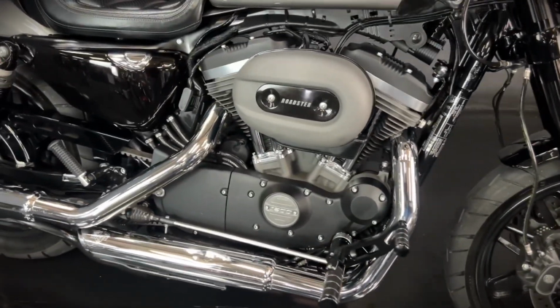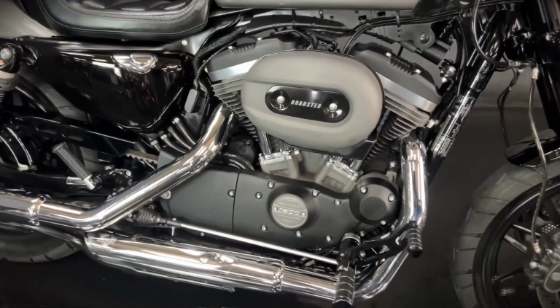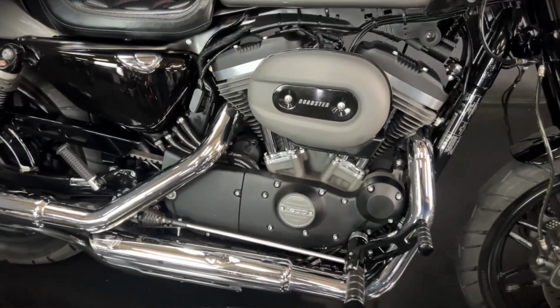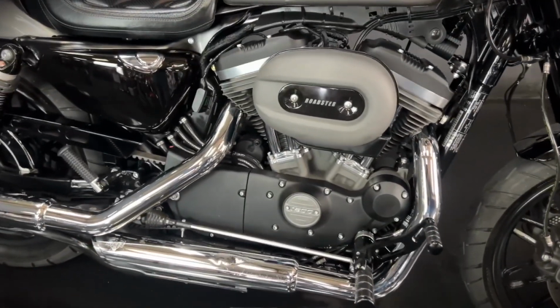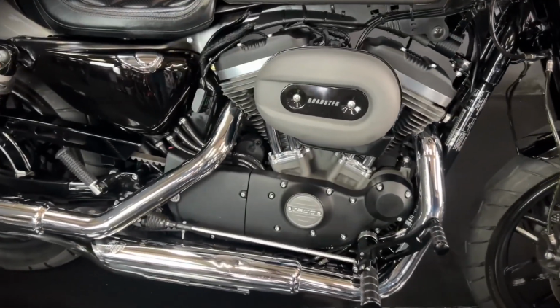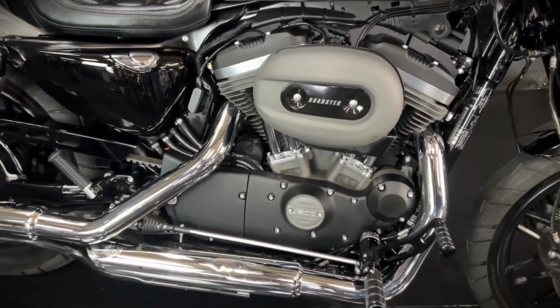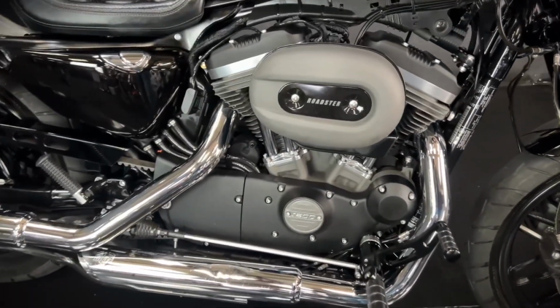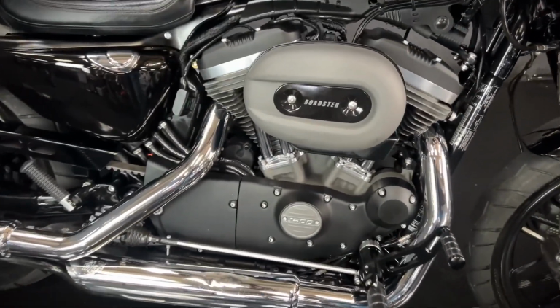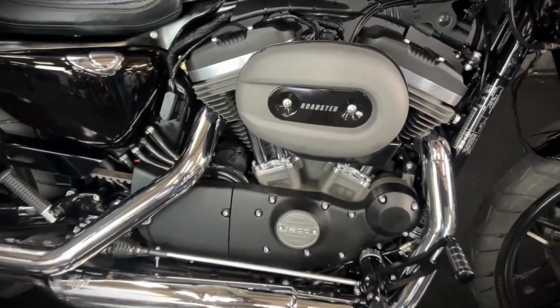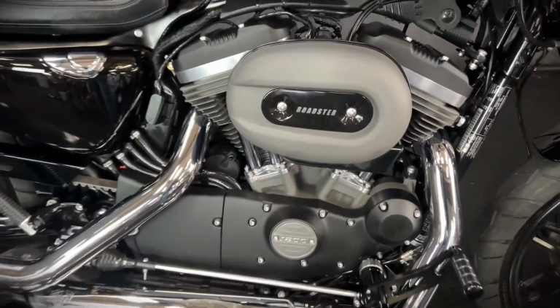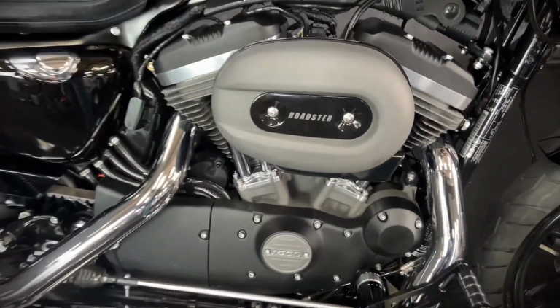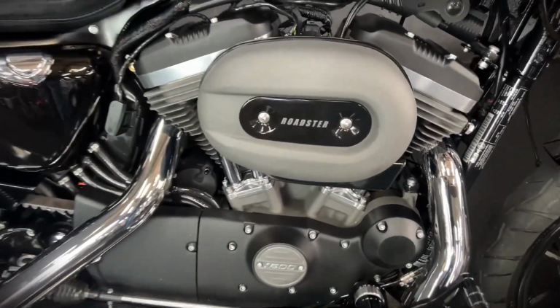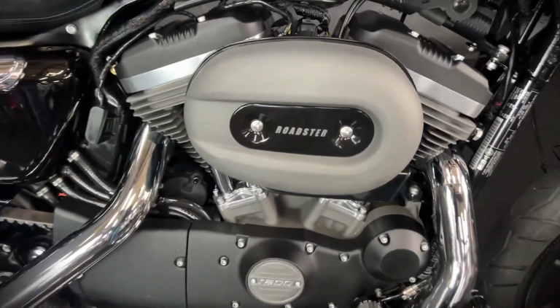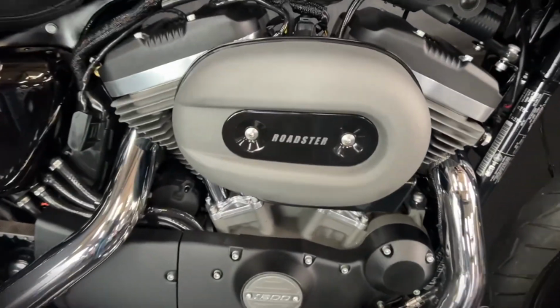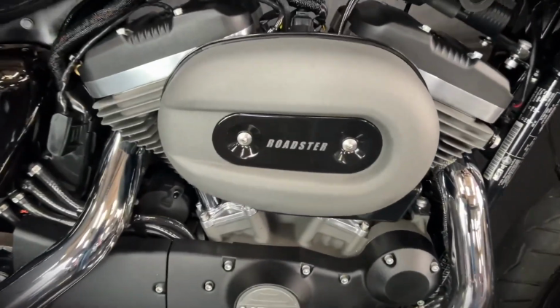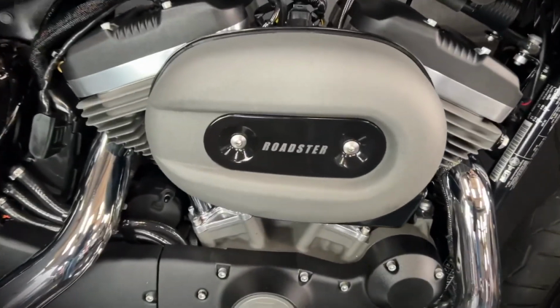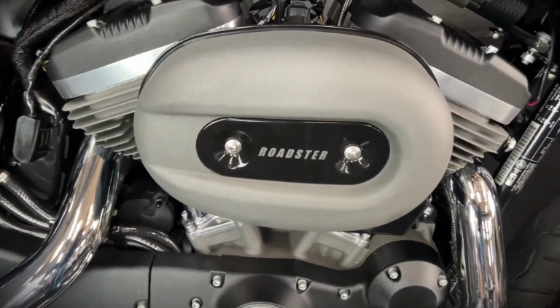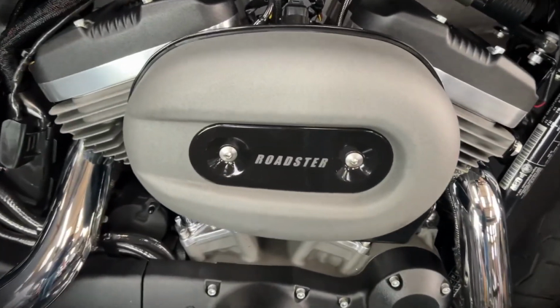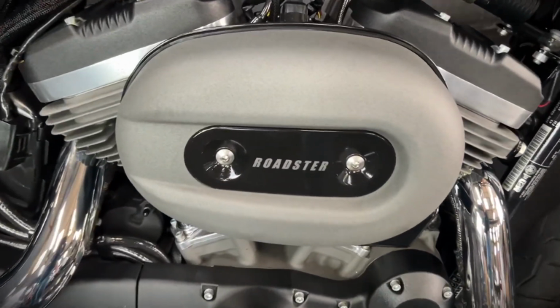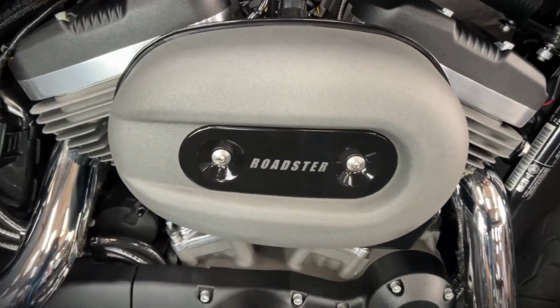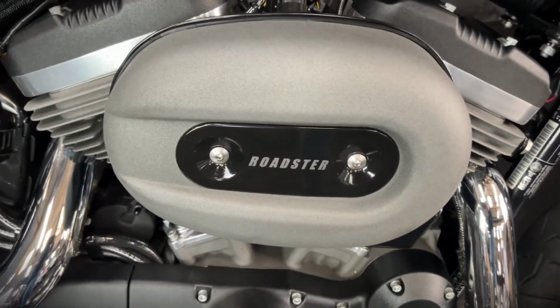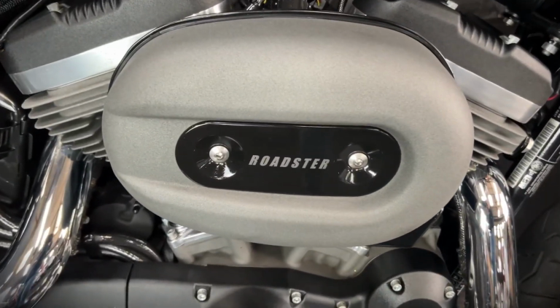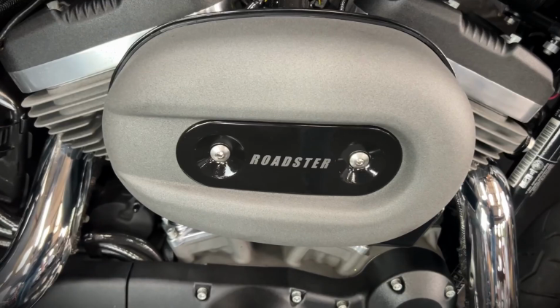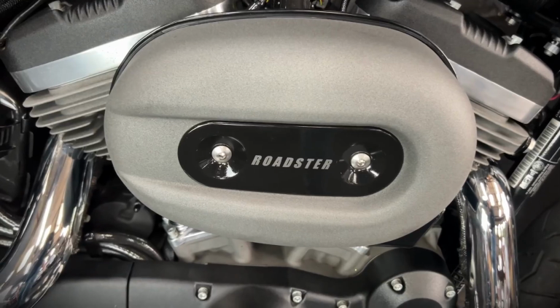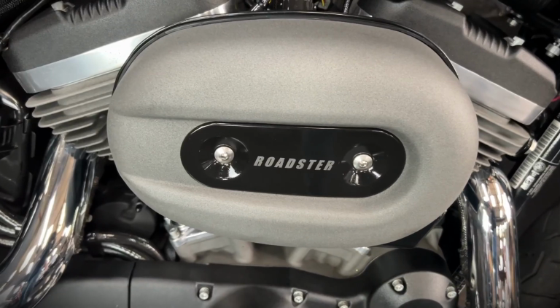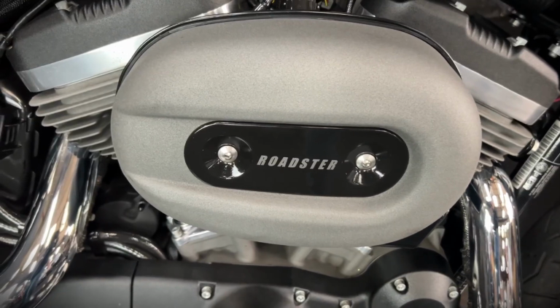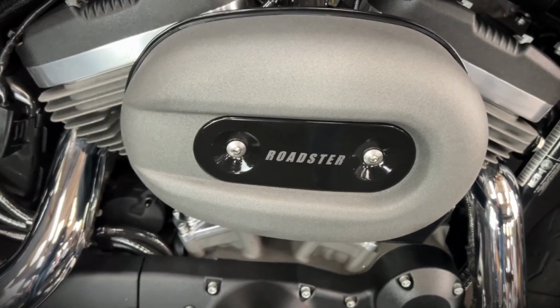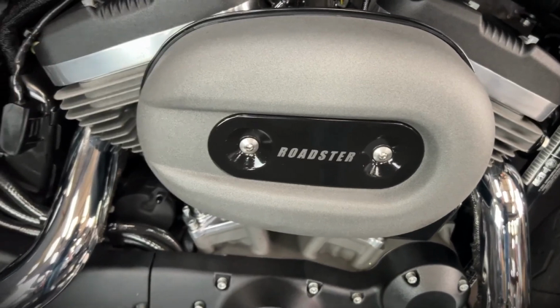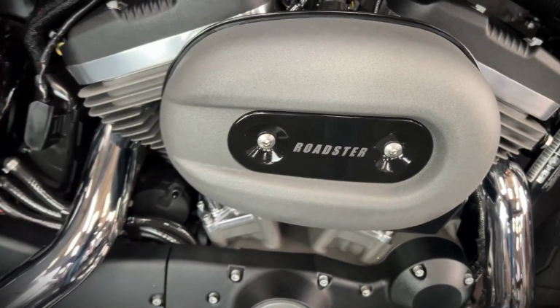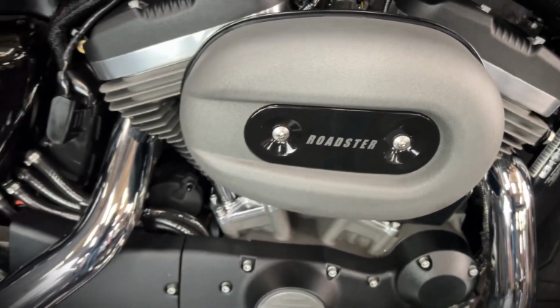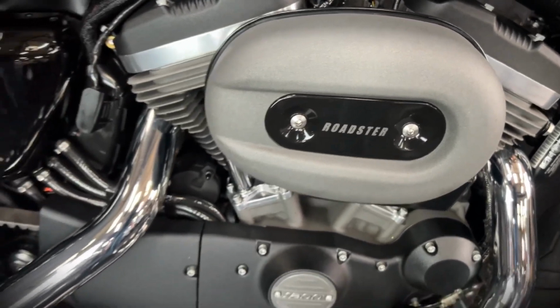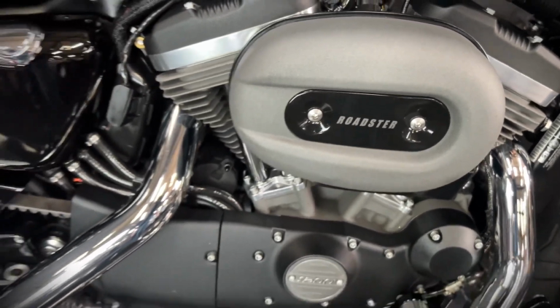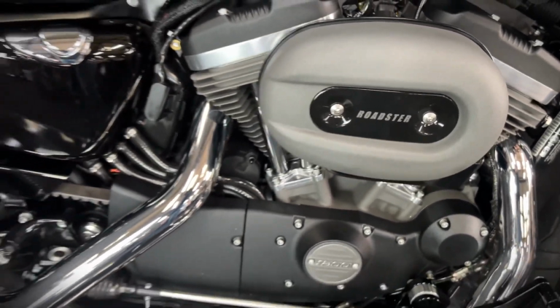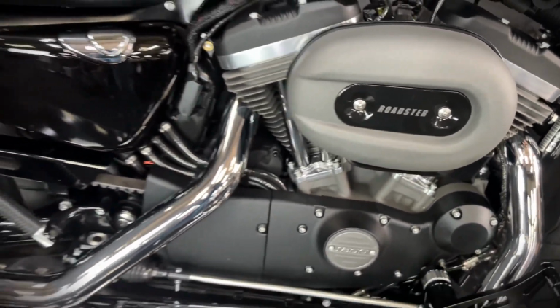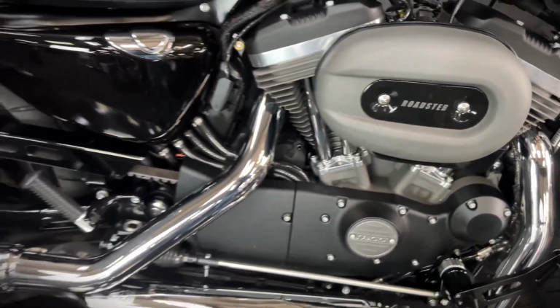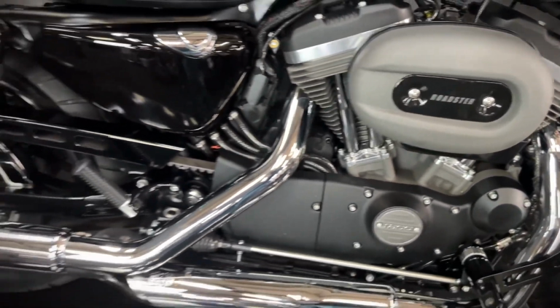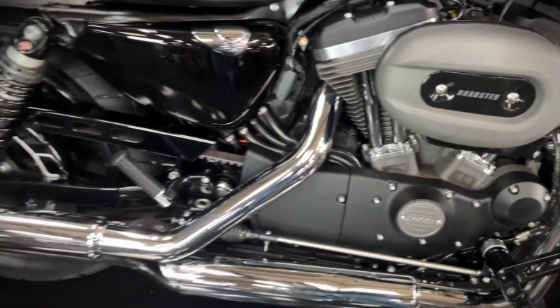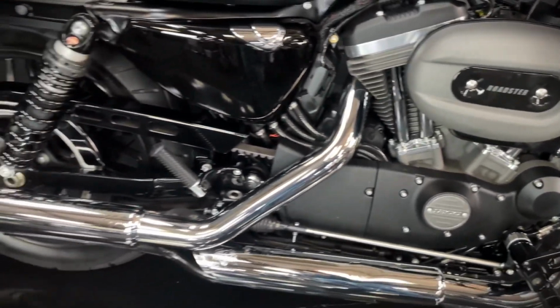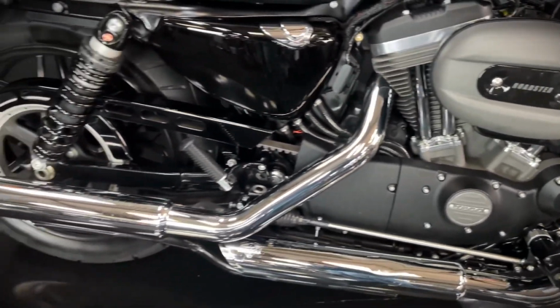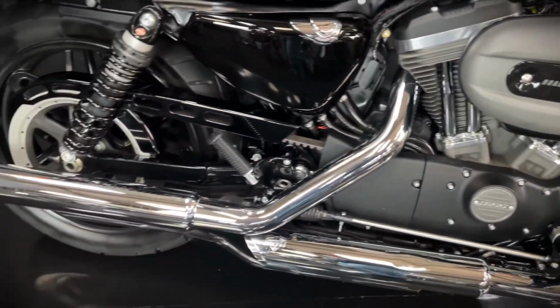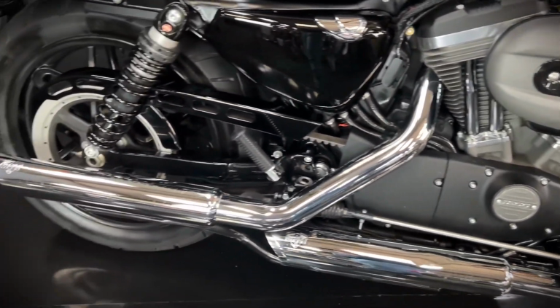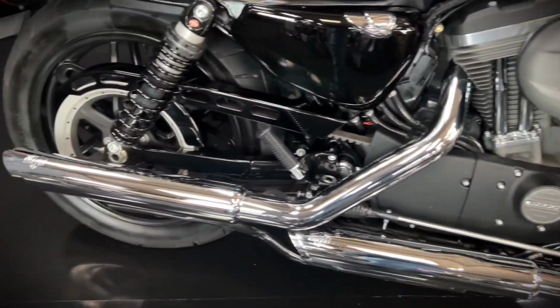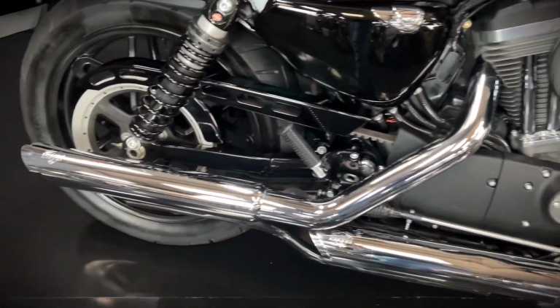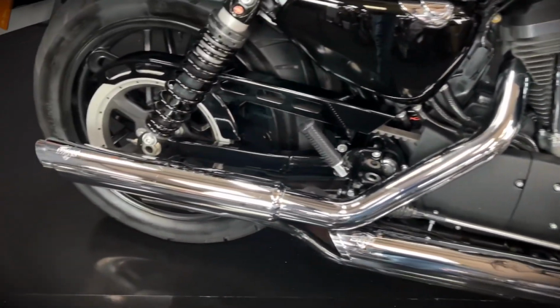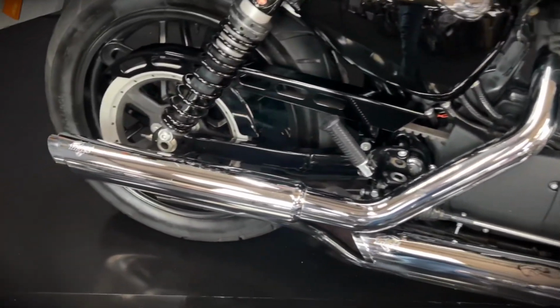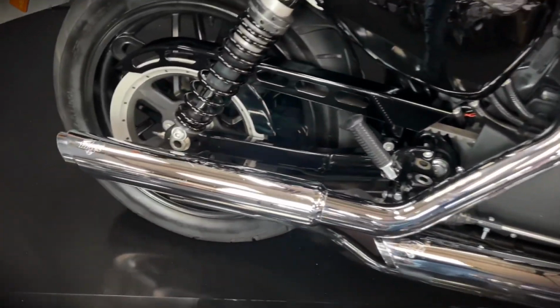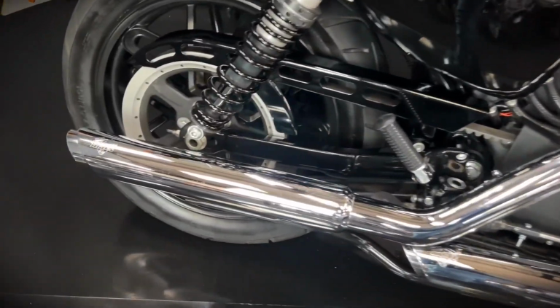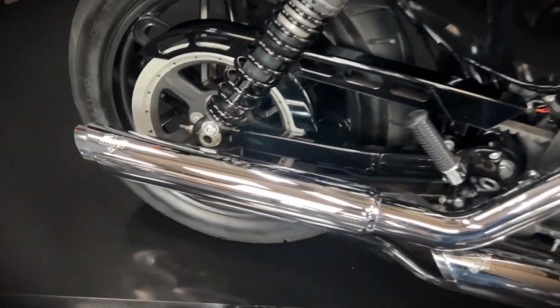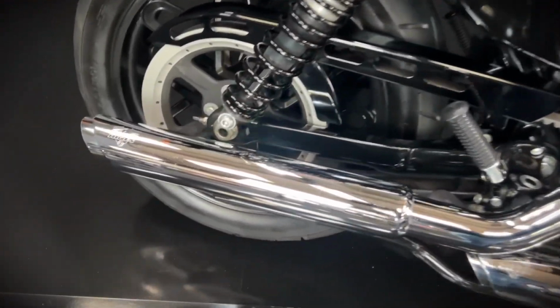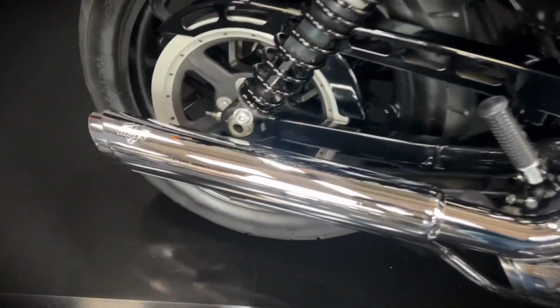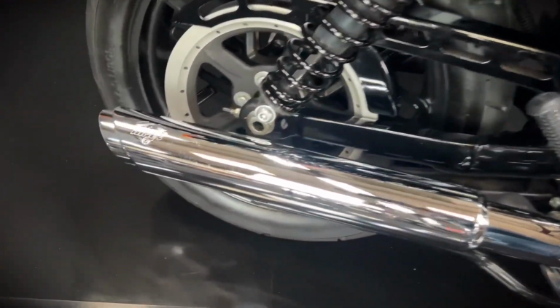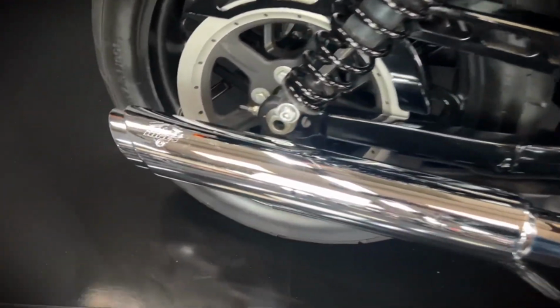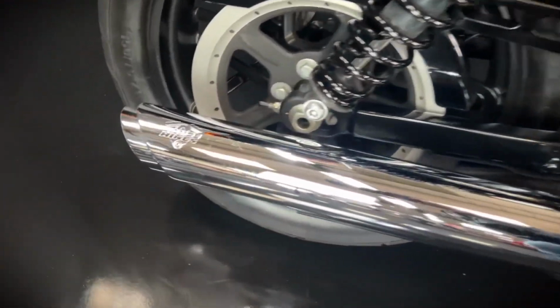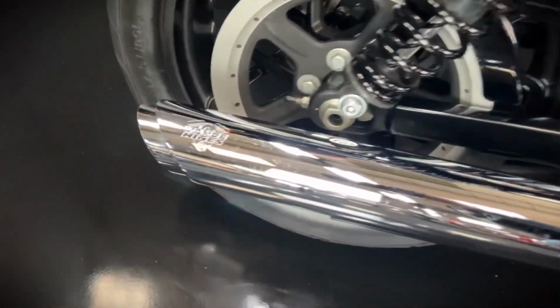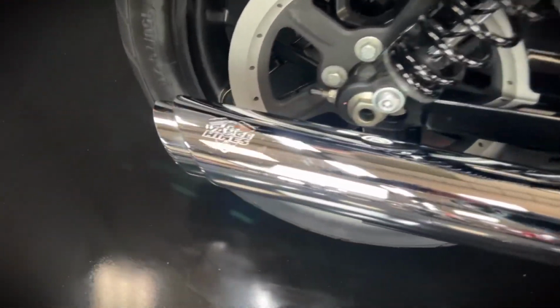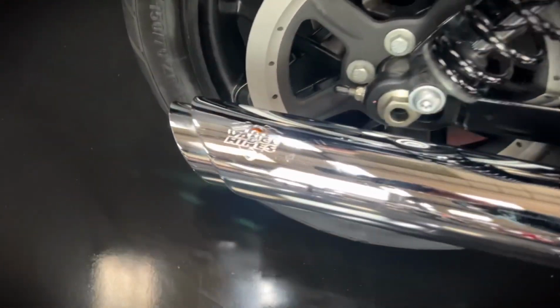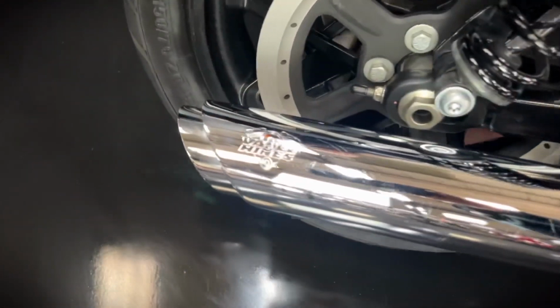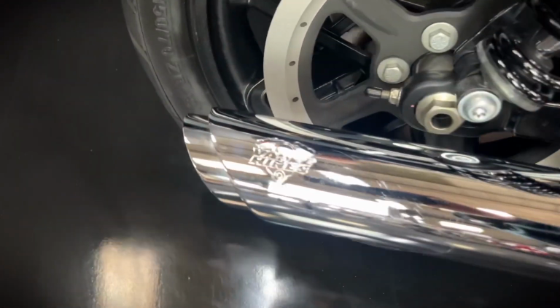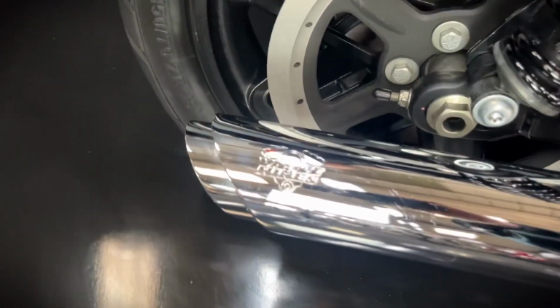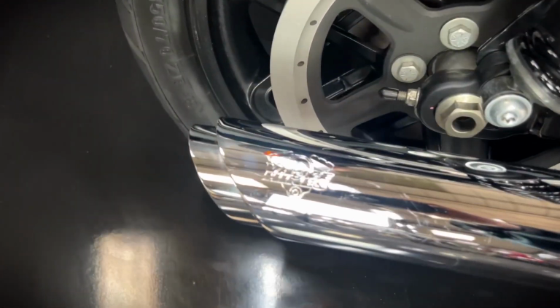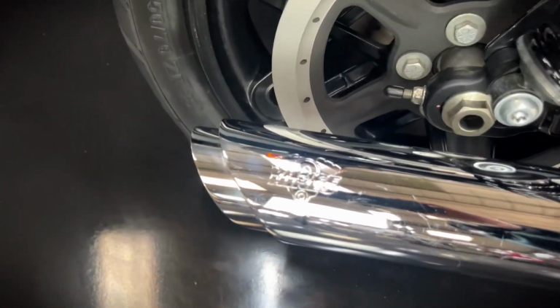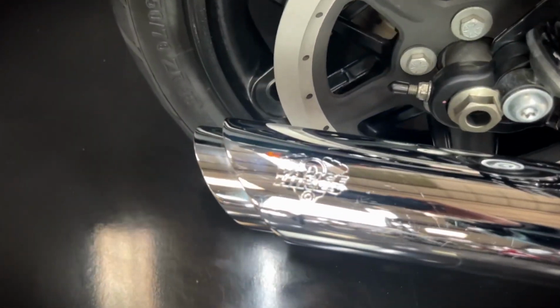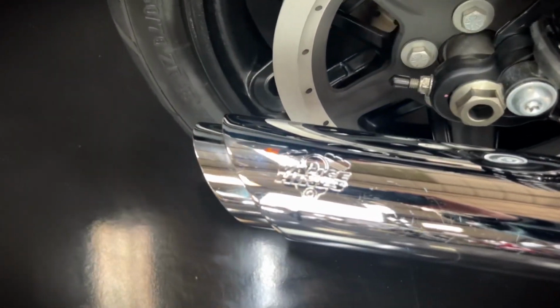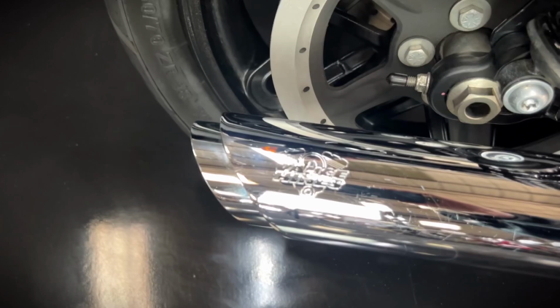Sounds ace with the Vance & Hines pipes. It's got the forward controls as well. It's got this cool seat on it with the billet quick release there.